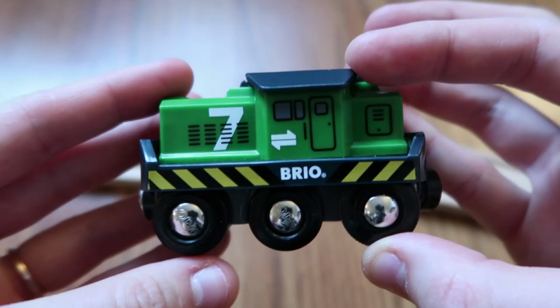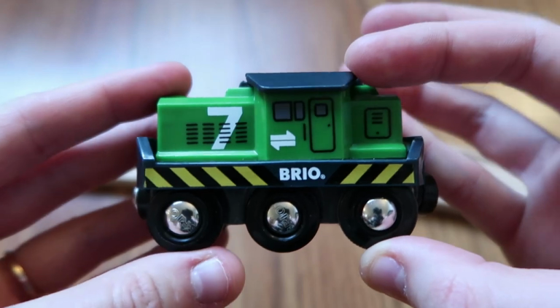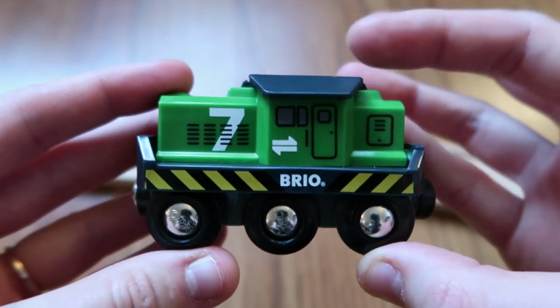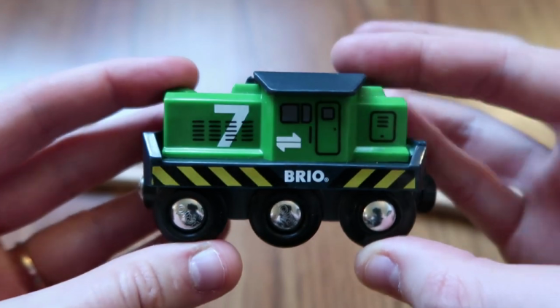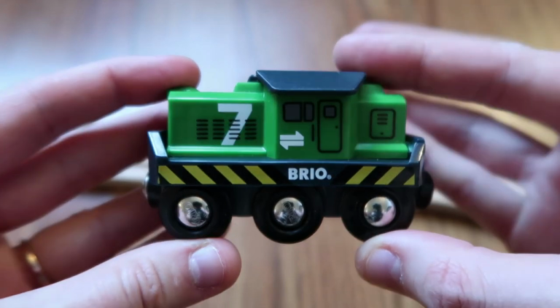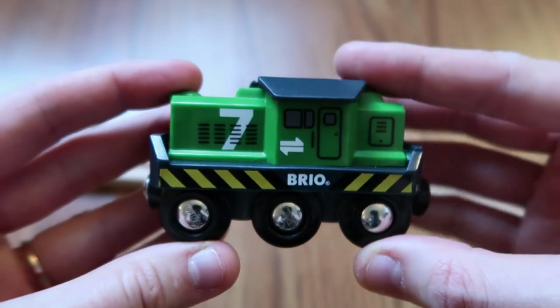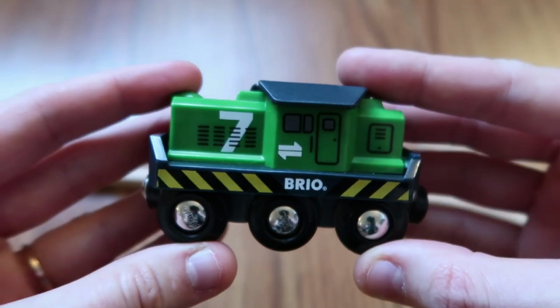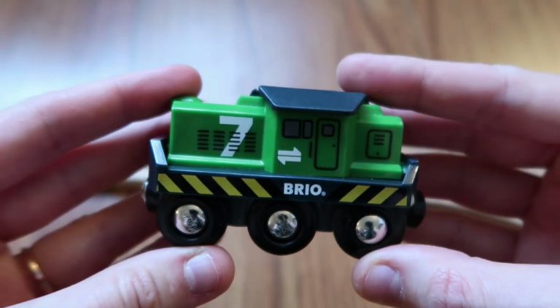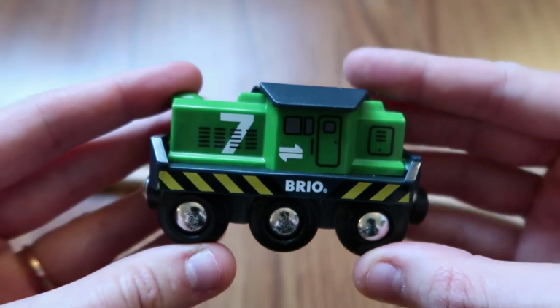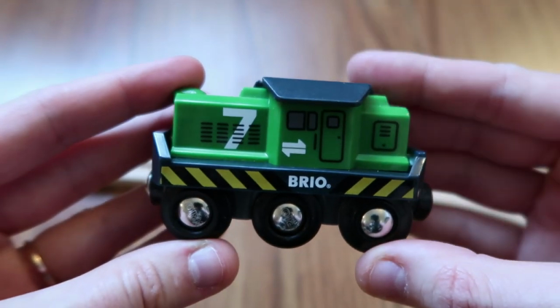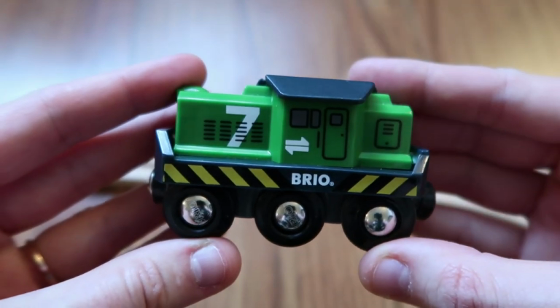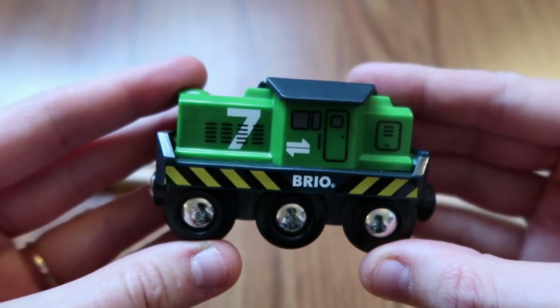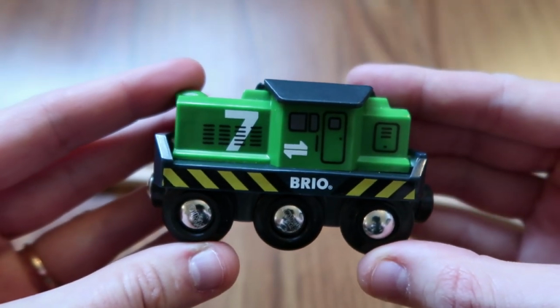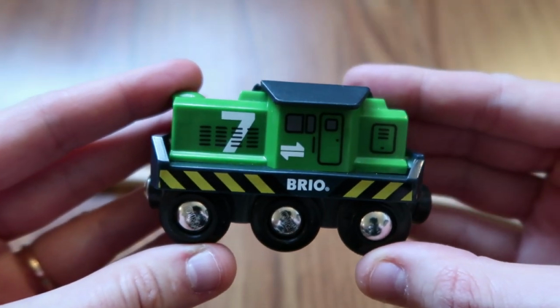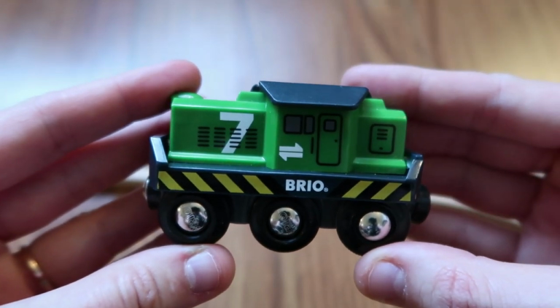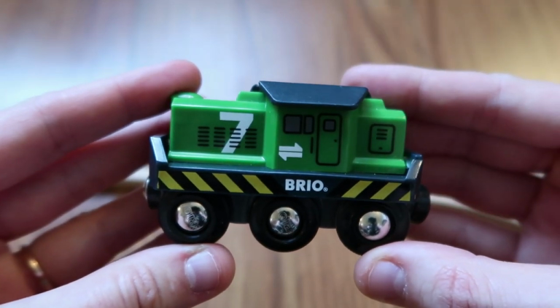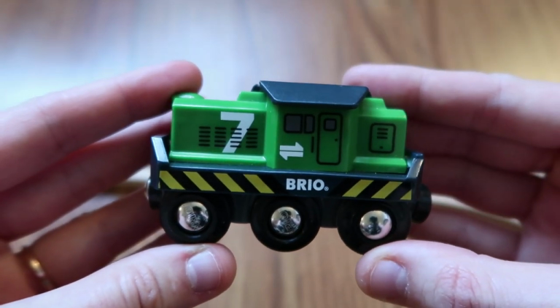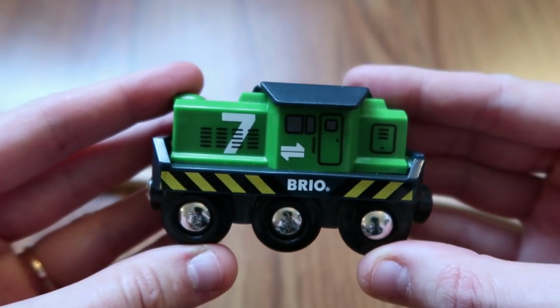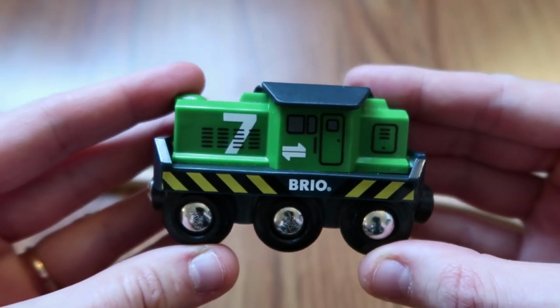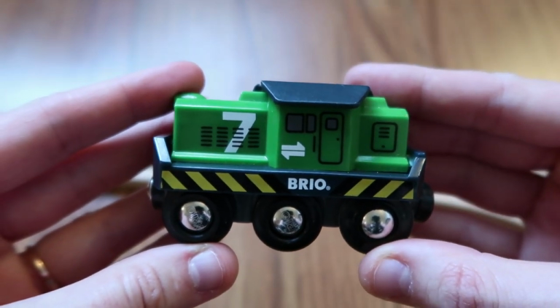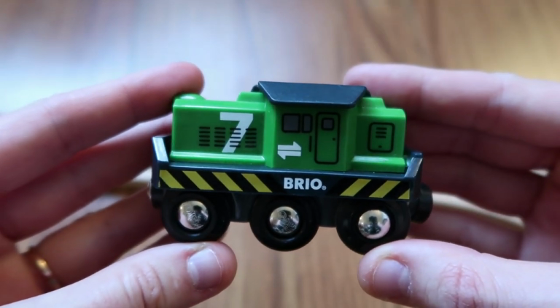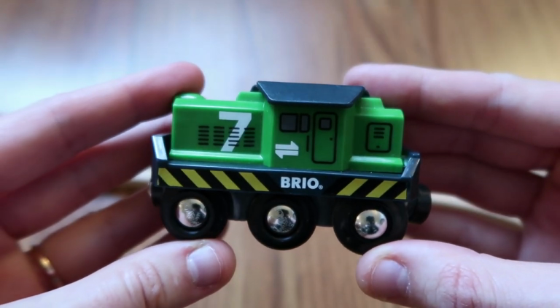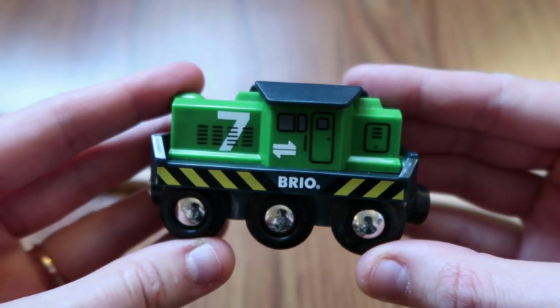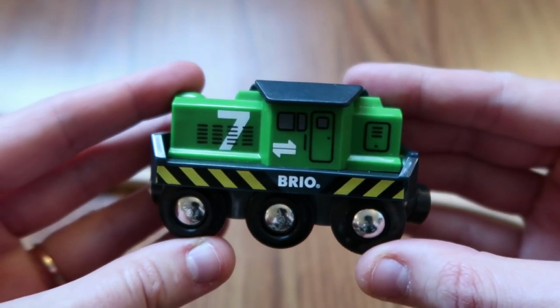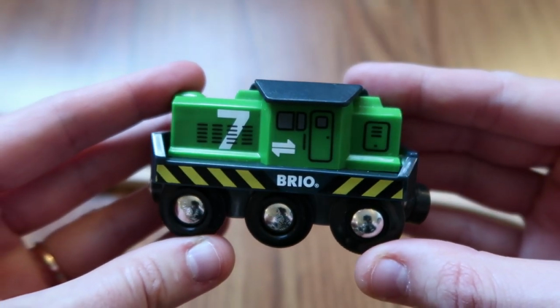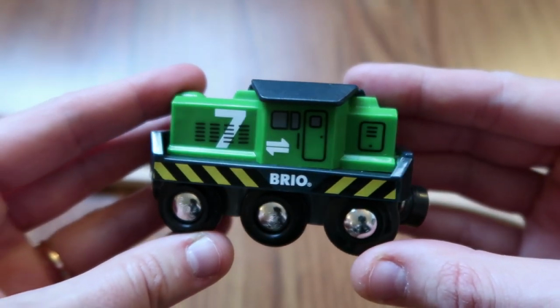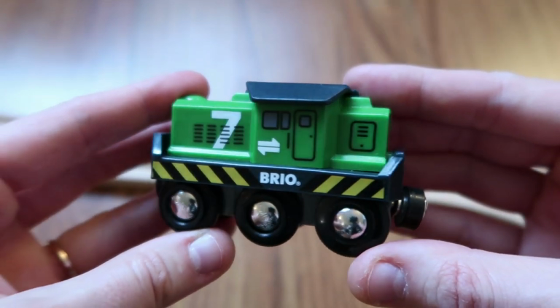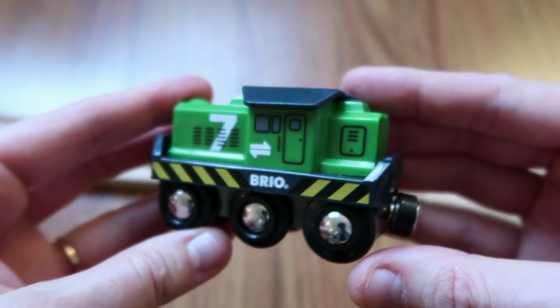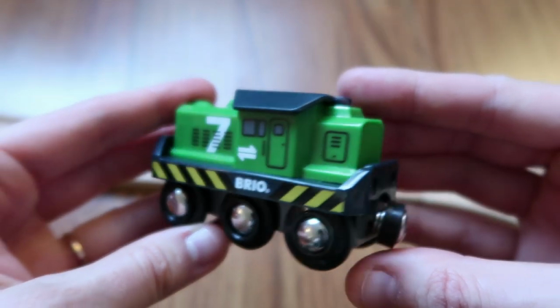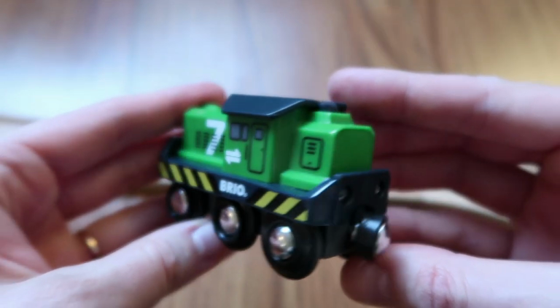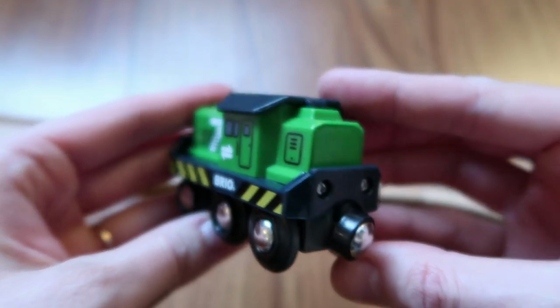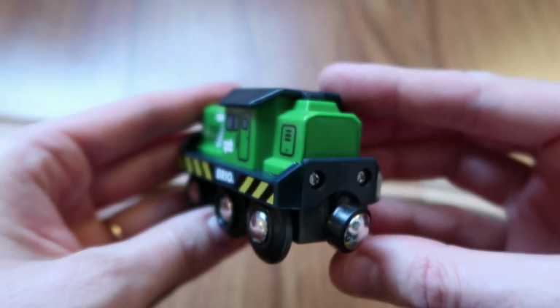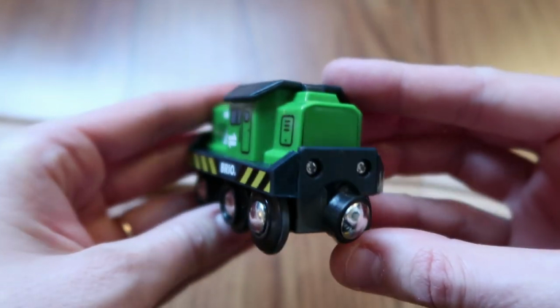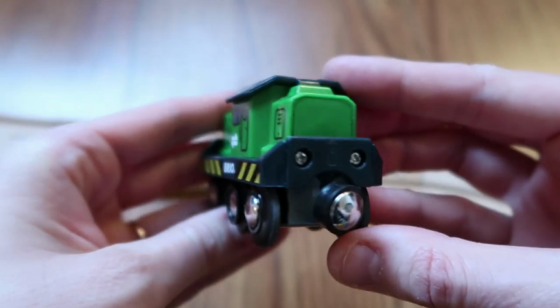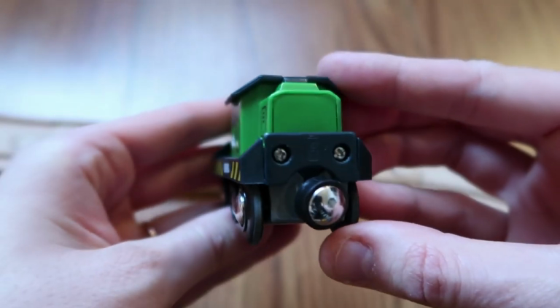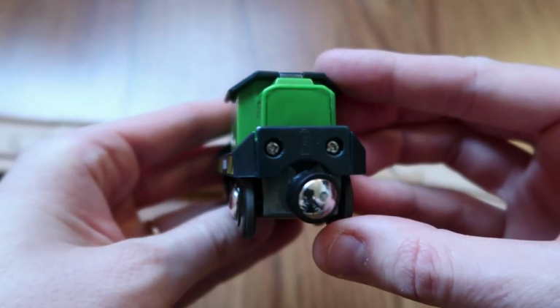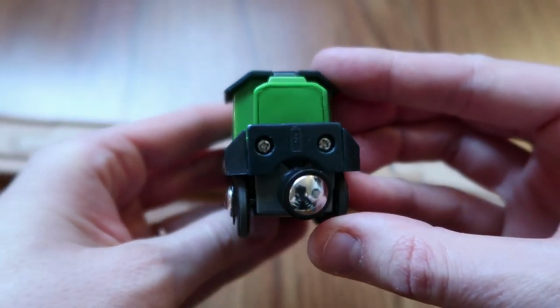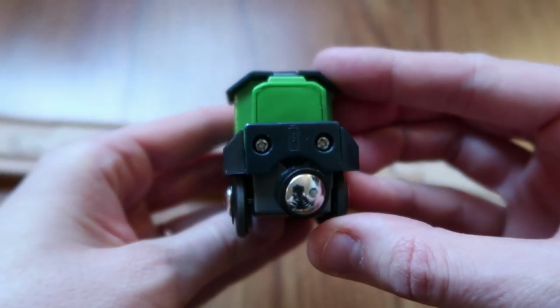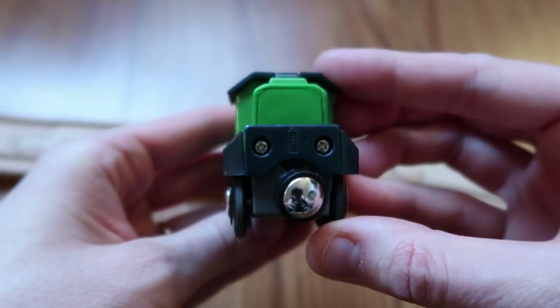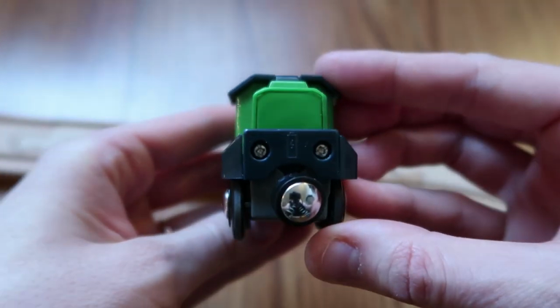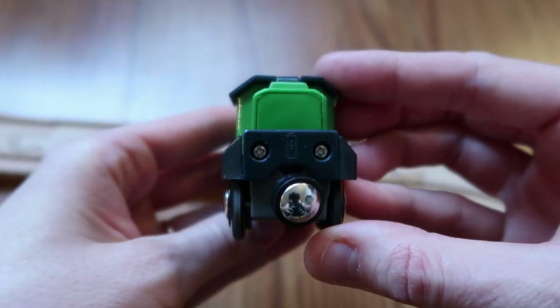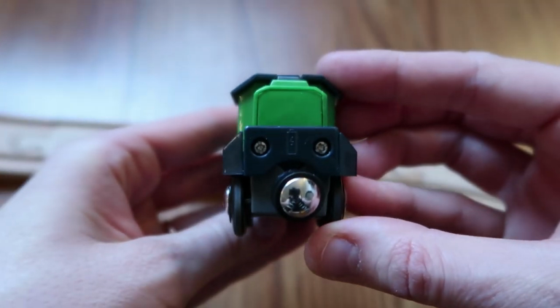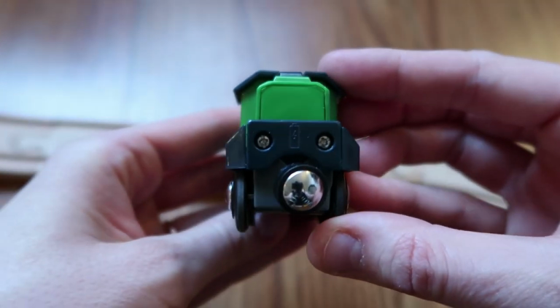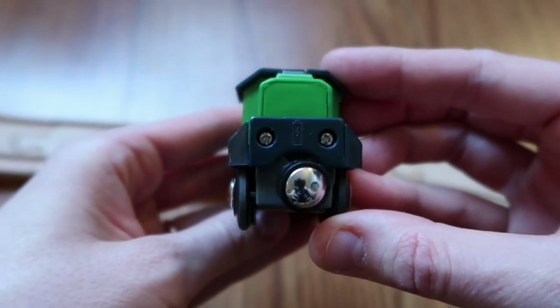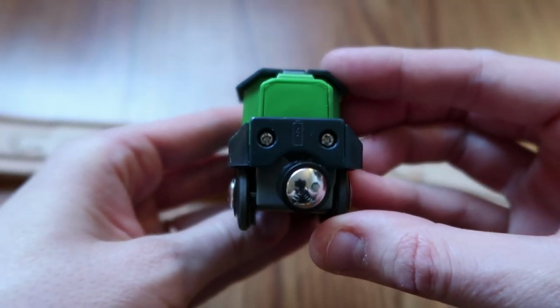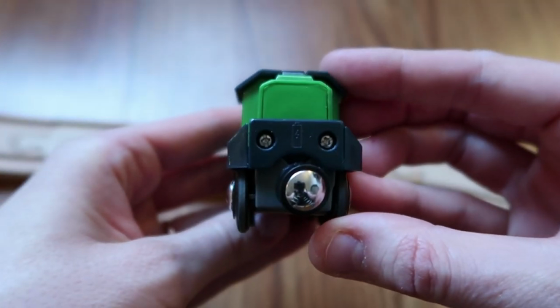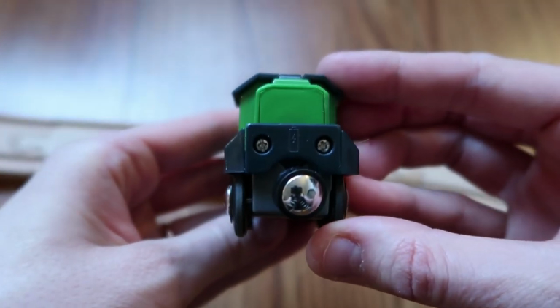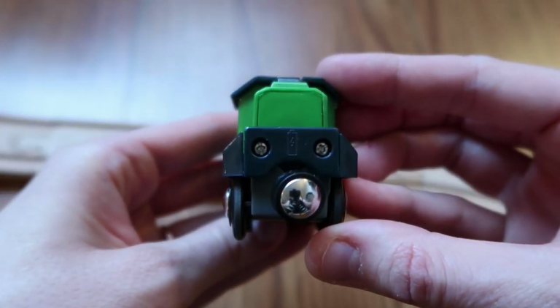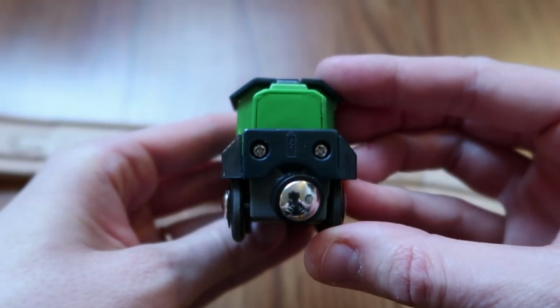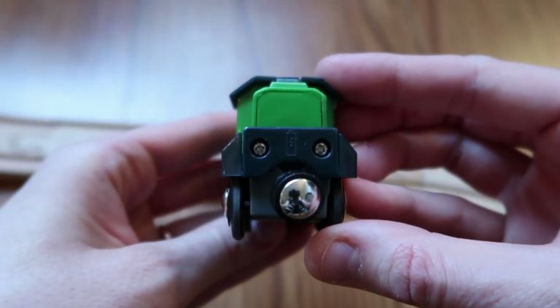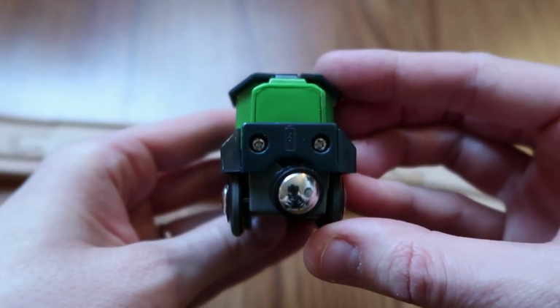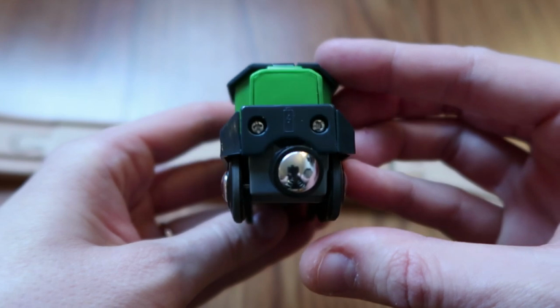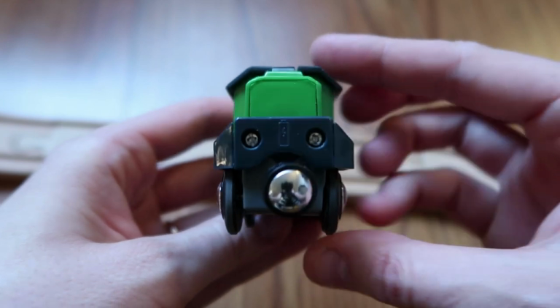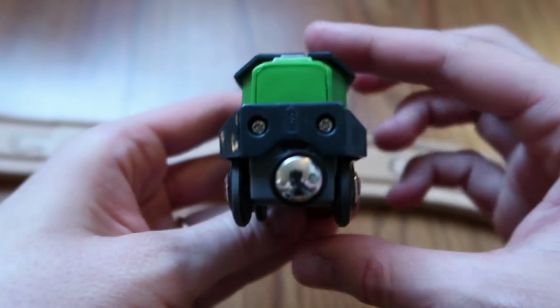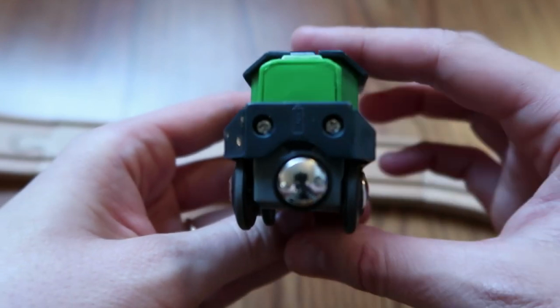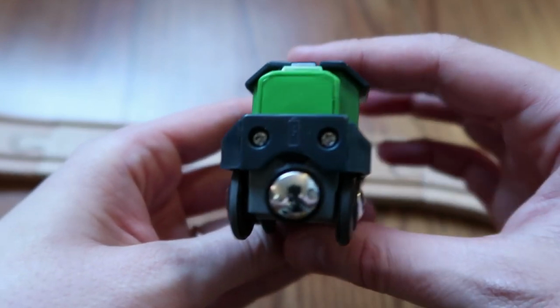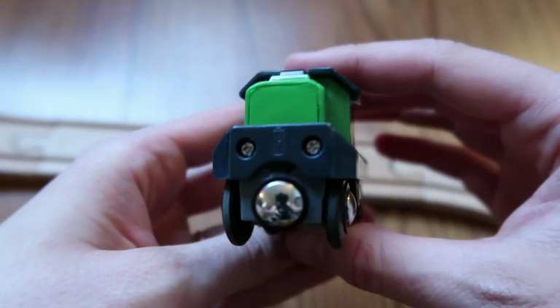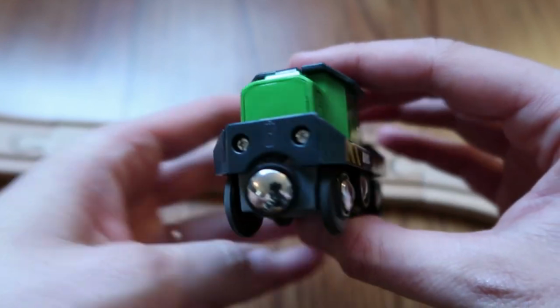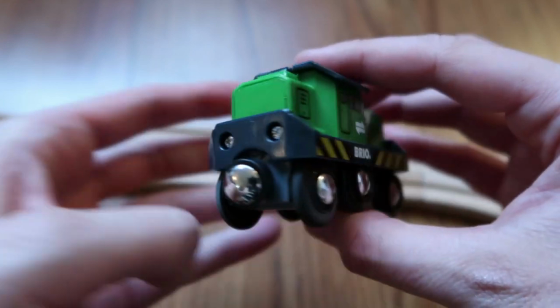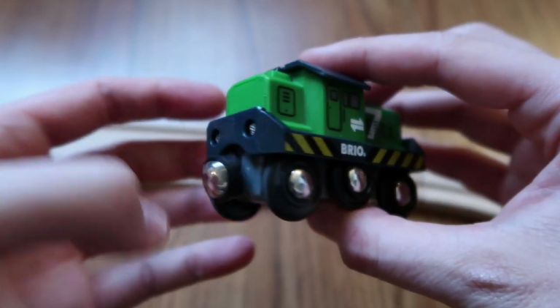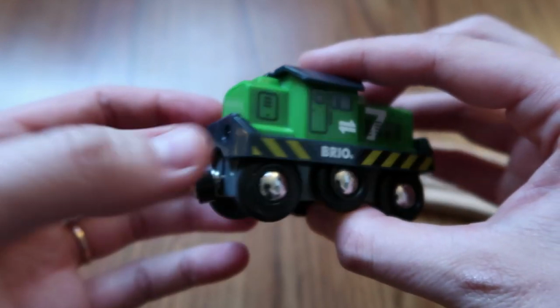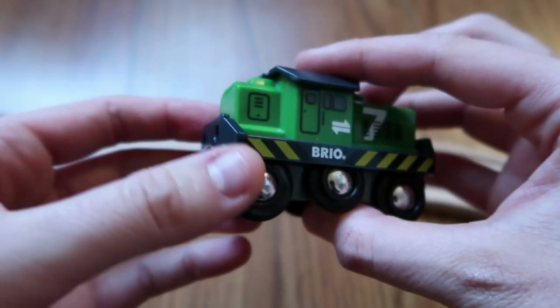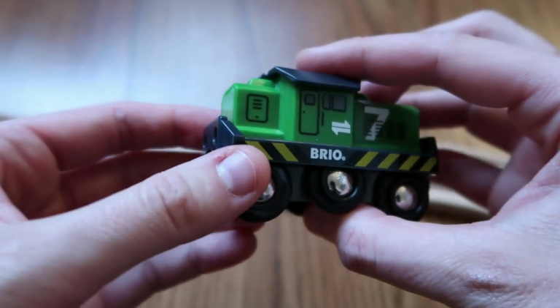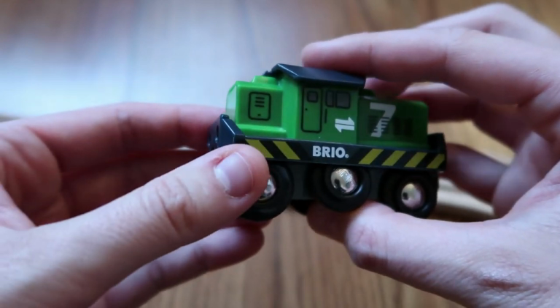Hey everyone and welcome to Only Truth Reviews. Today we're looking at the Brio battery-powered freight engine or locomotive.